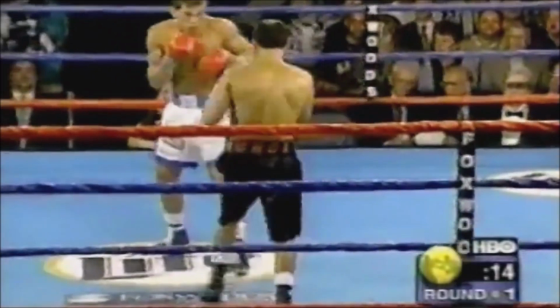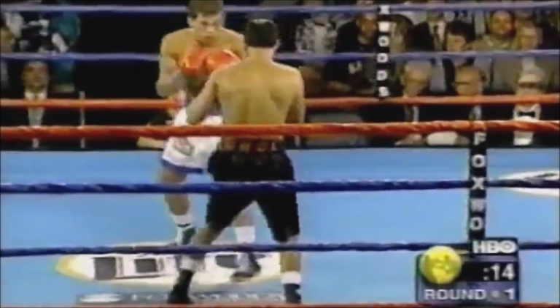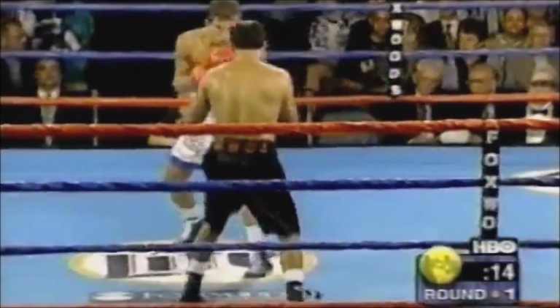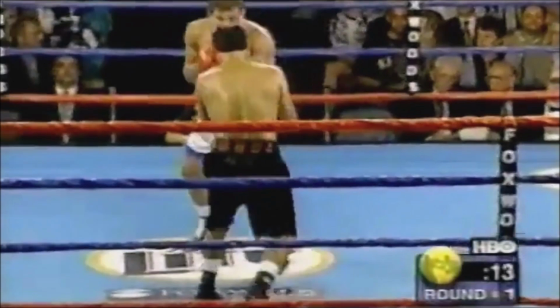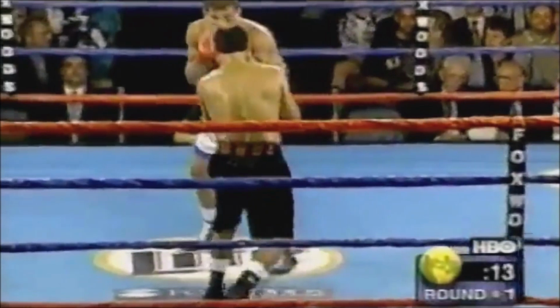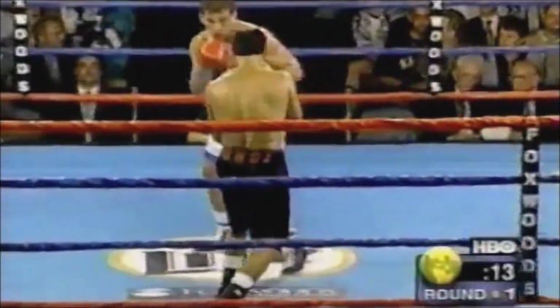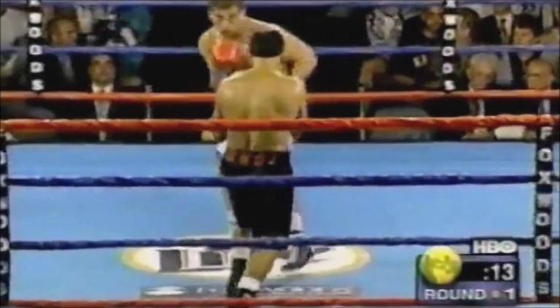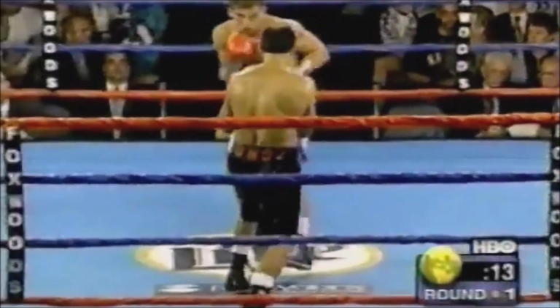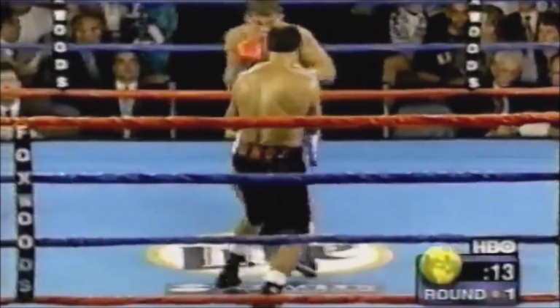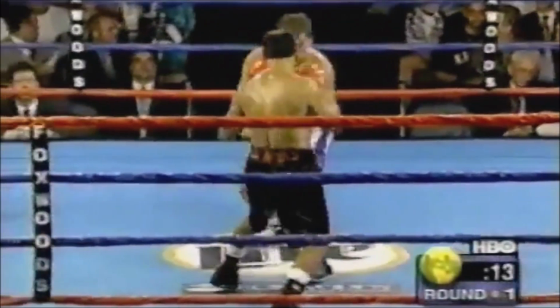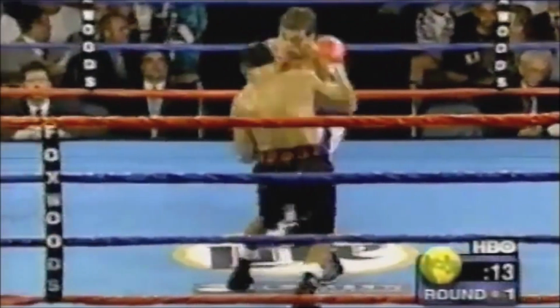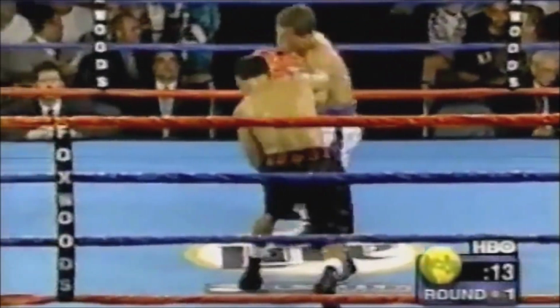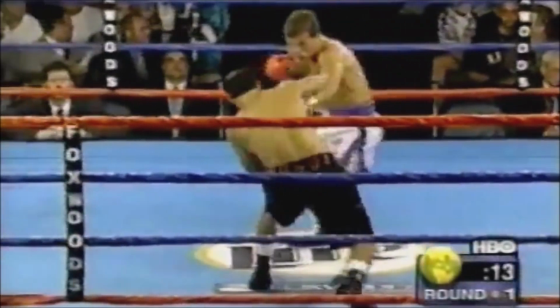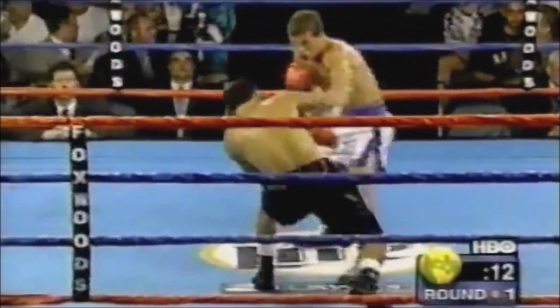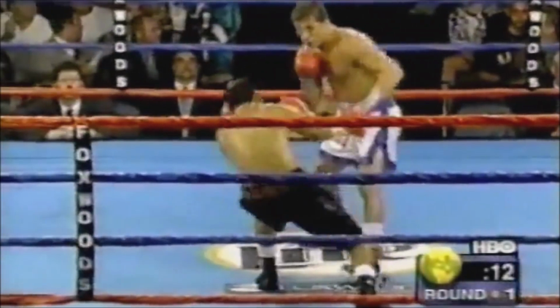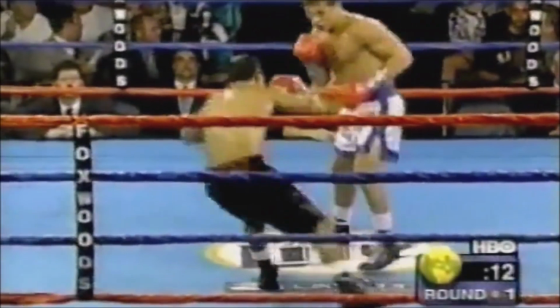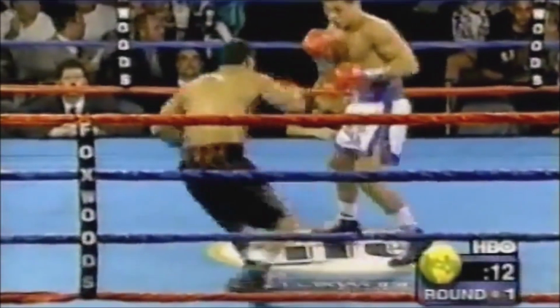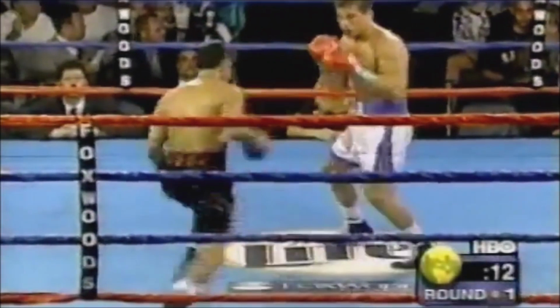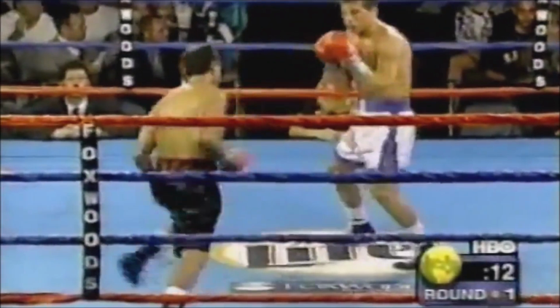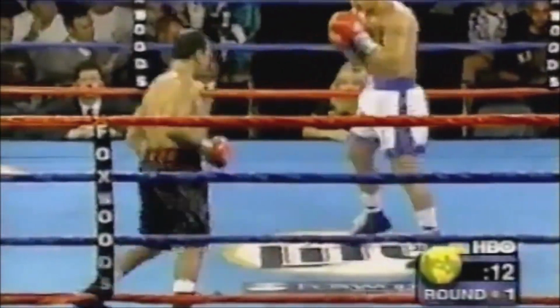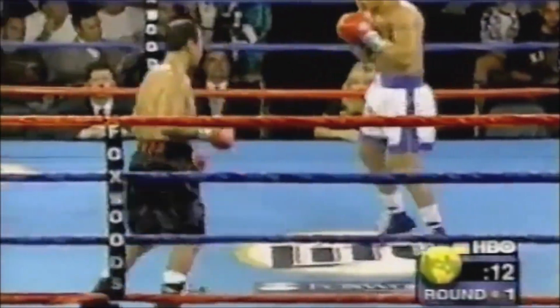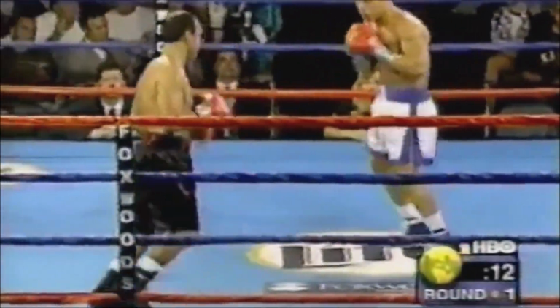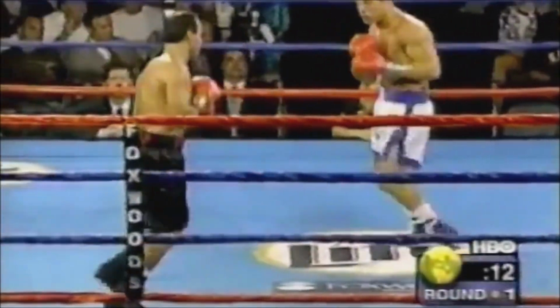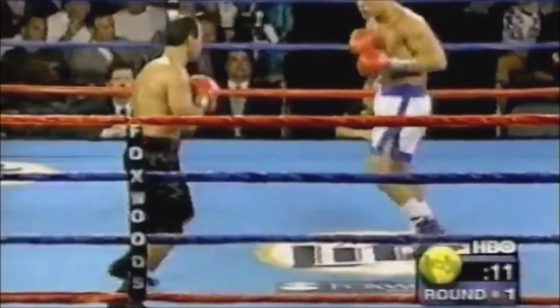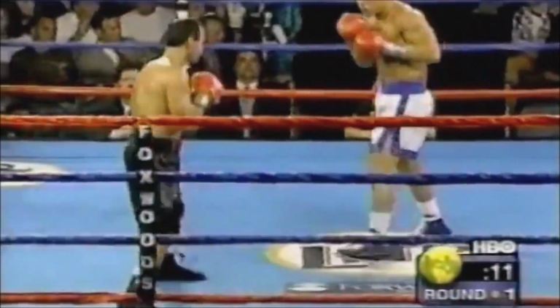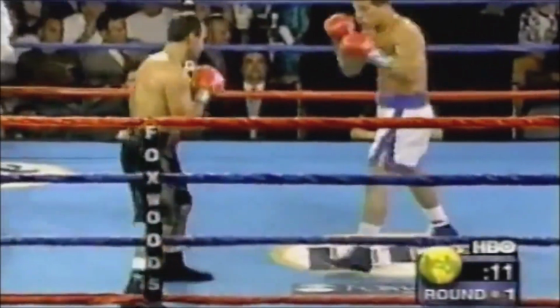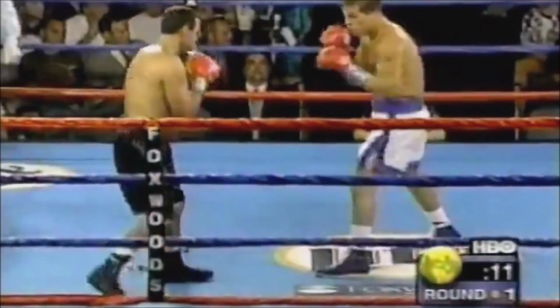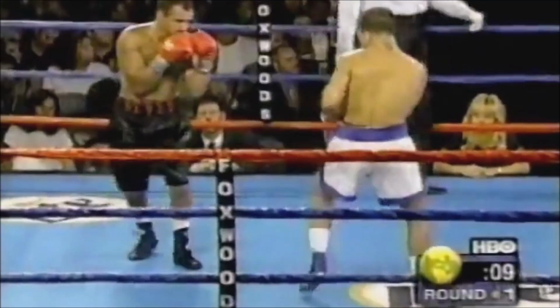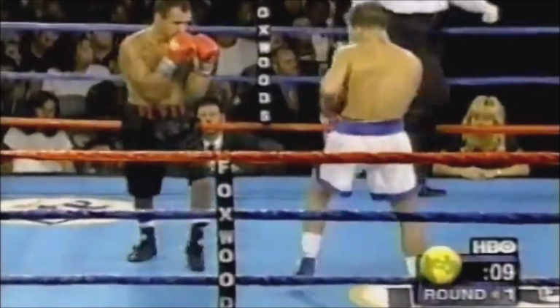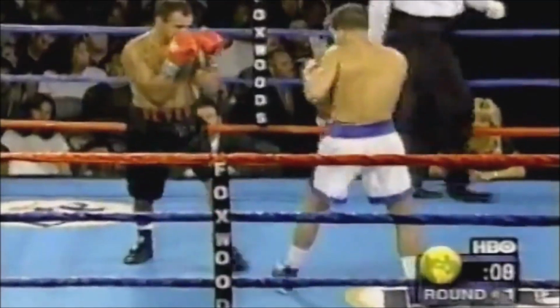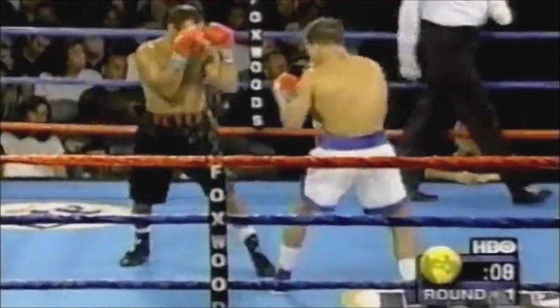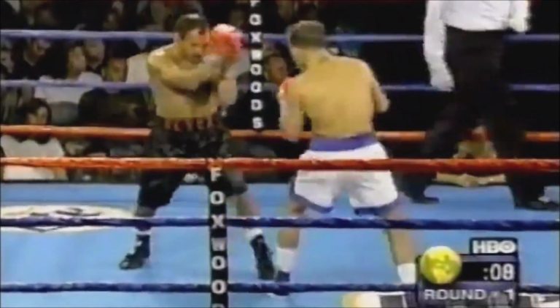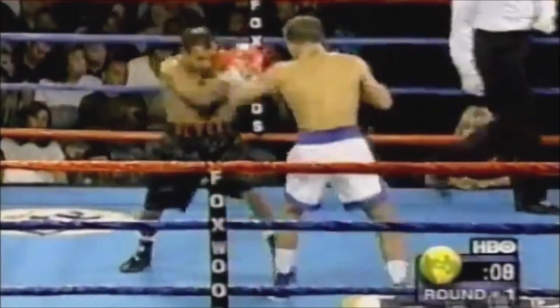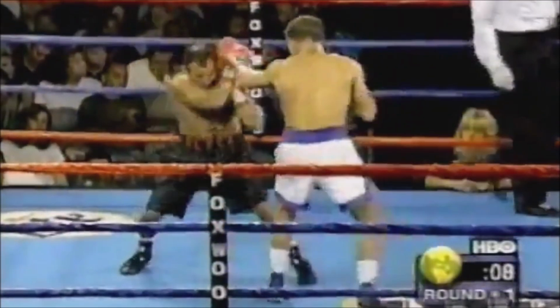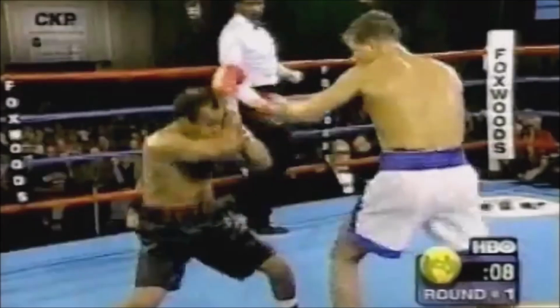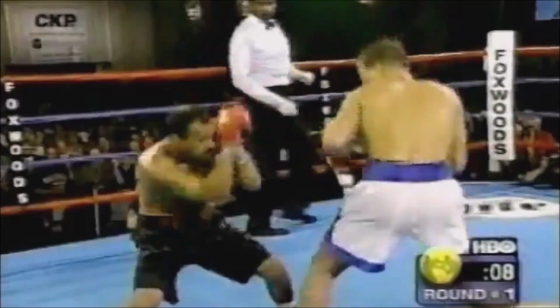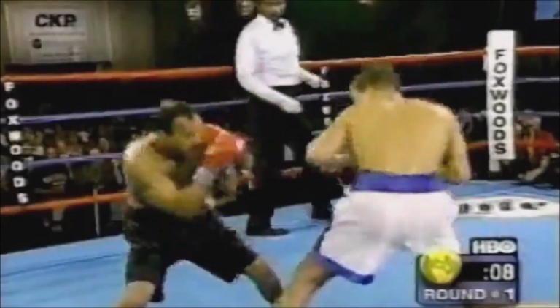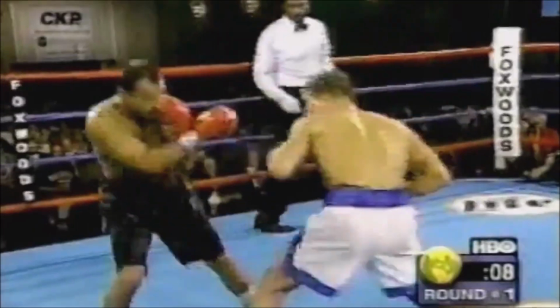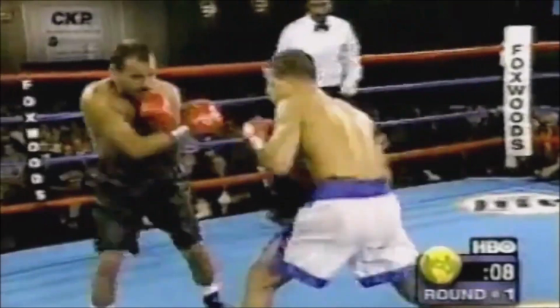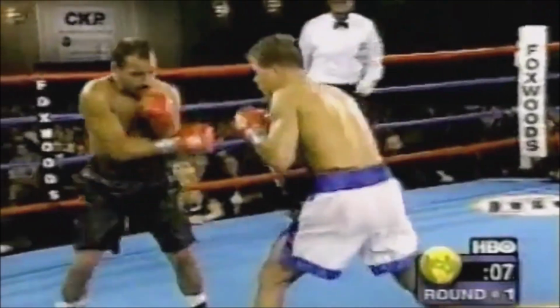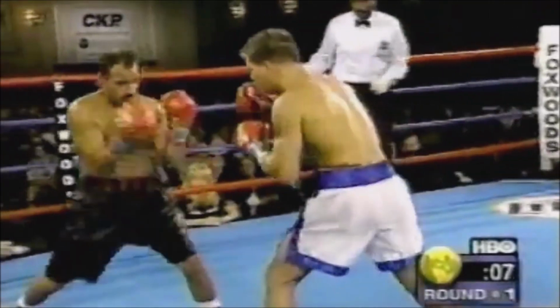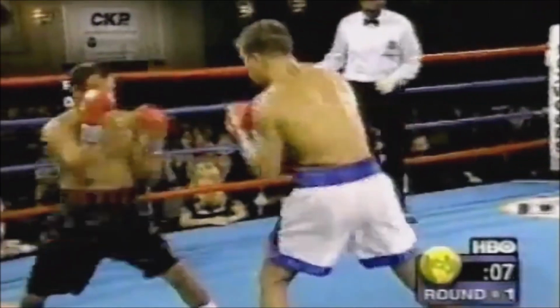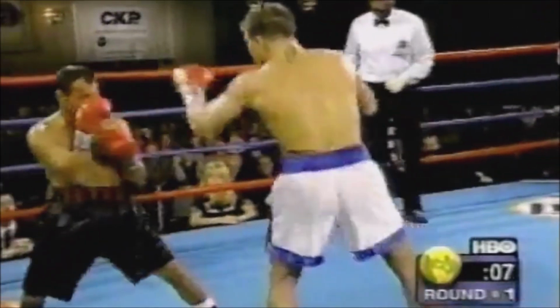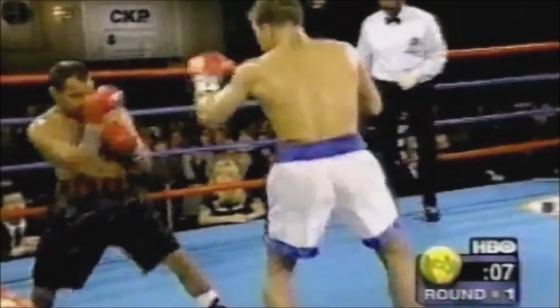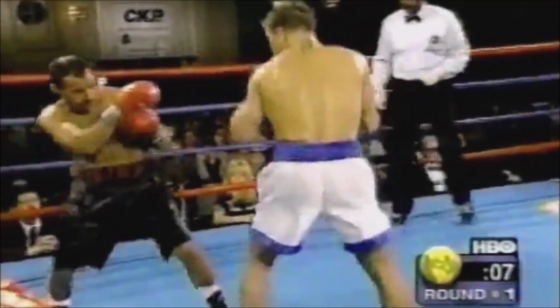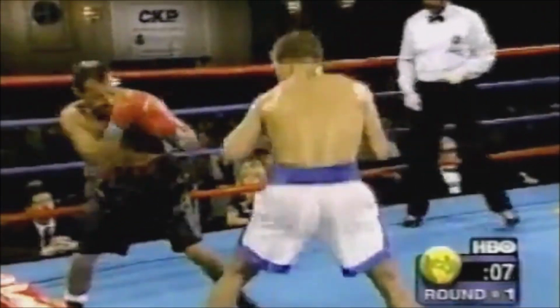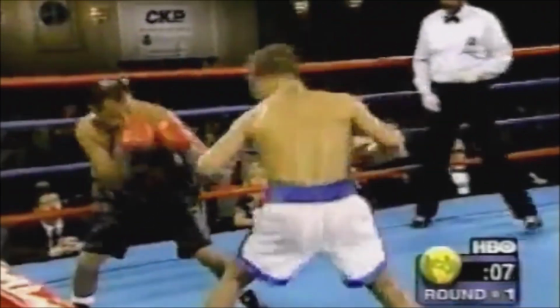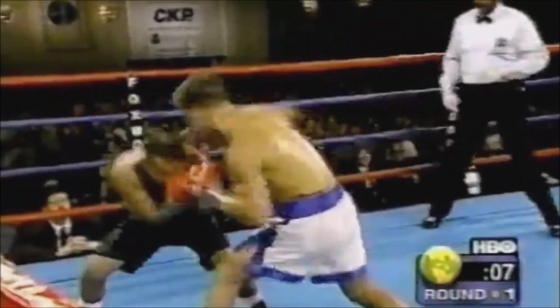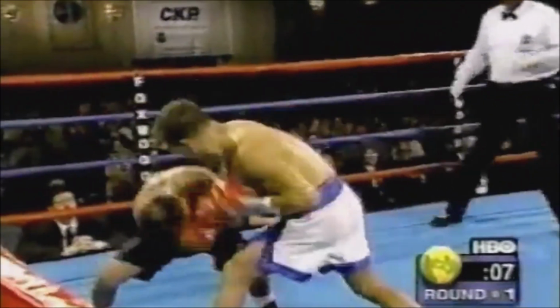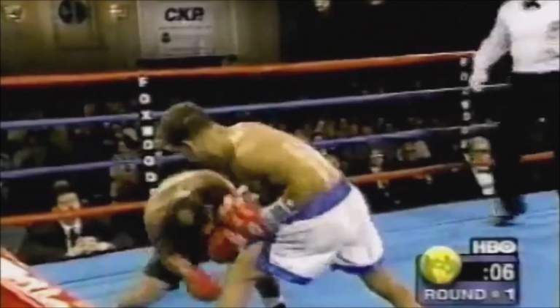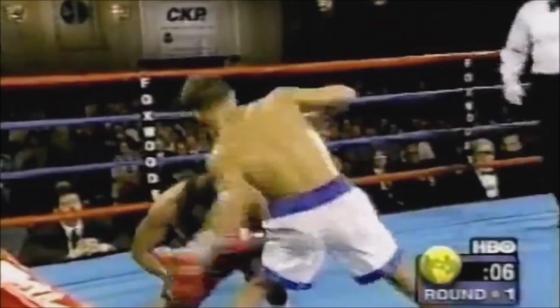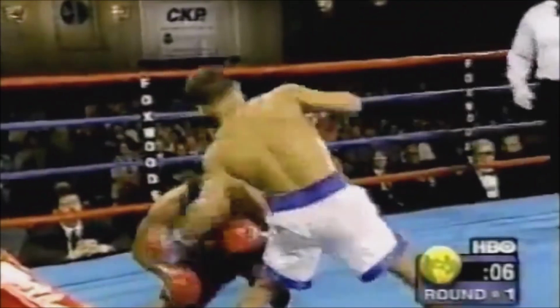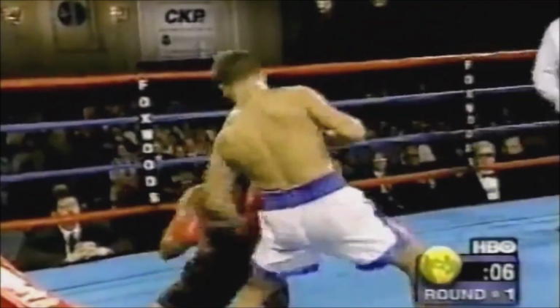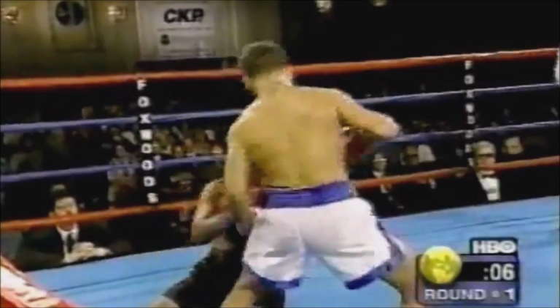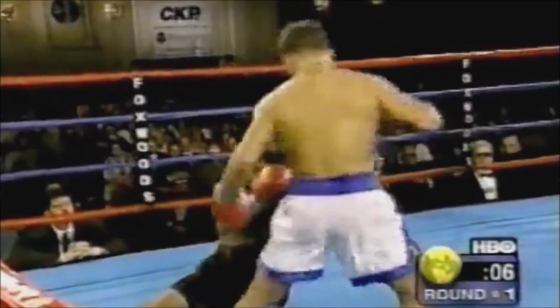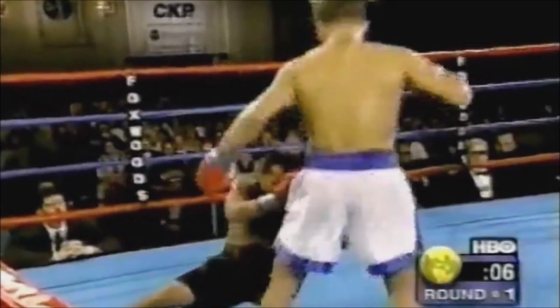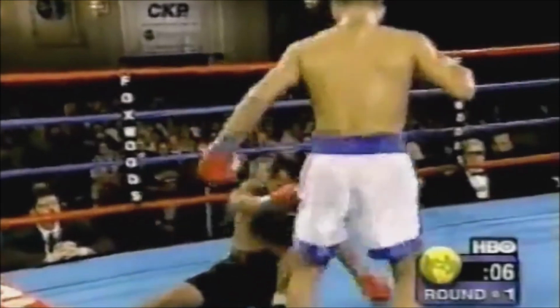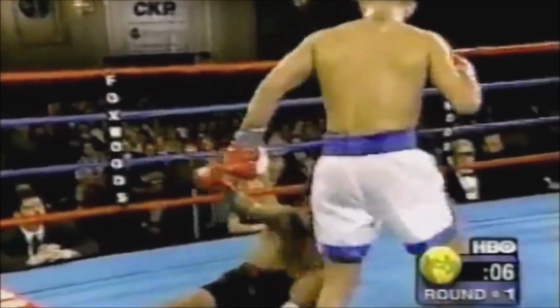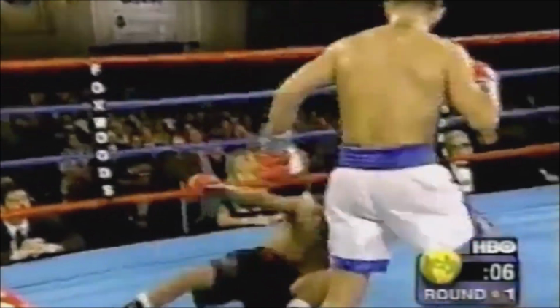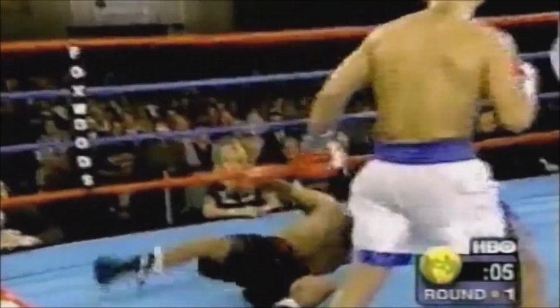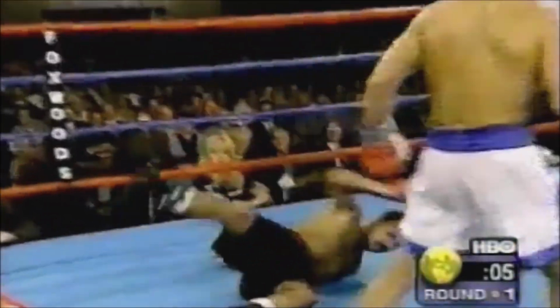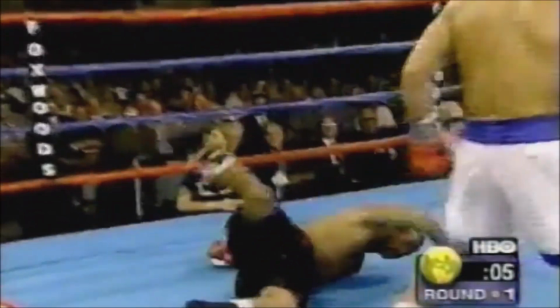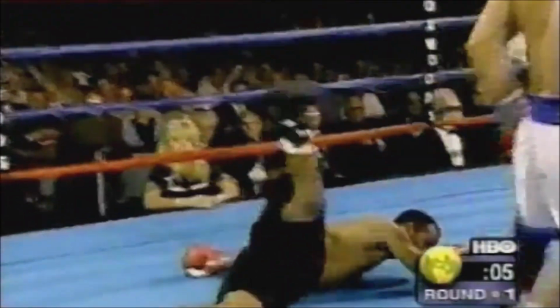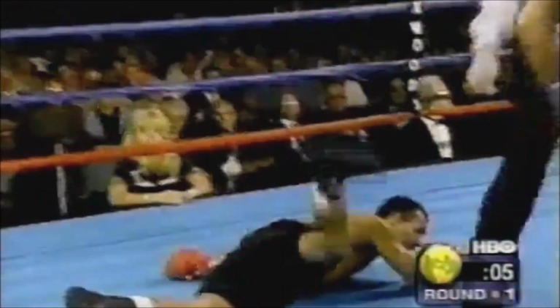Yaddy's showing good patience with his jab tonight. Yaddy moving and boxing as round one comes to a close.